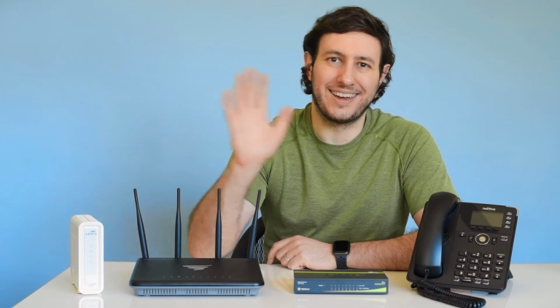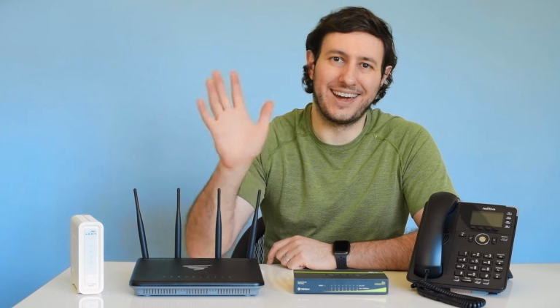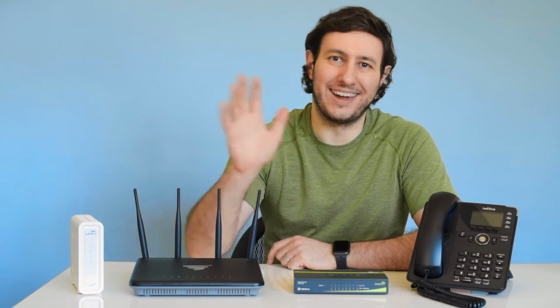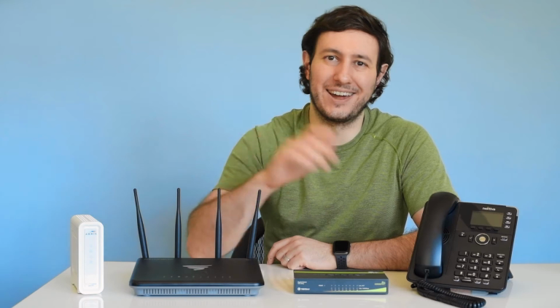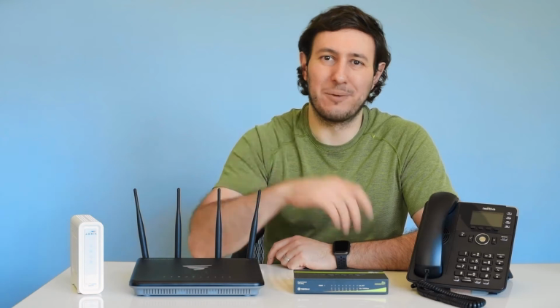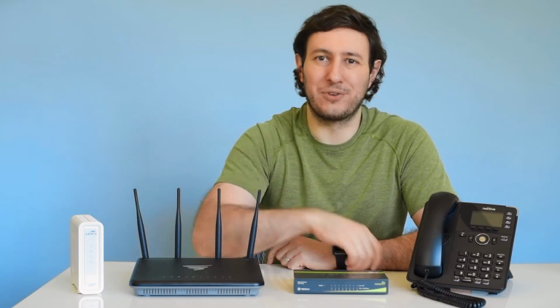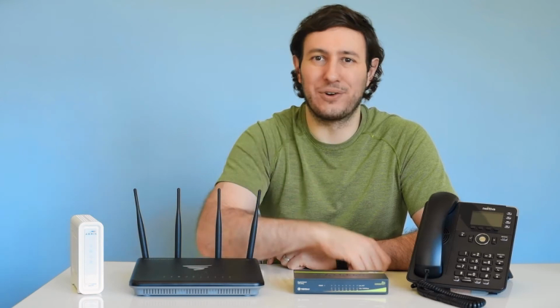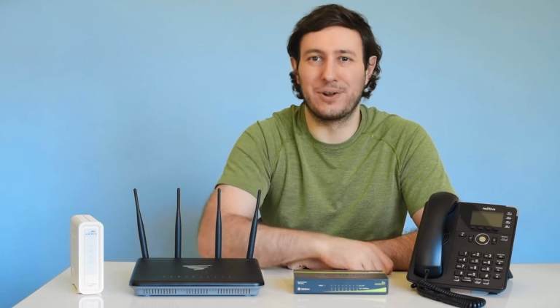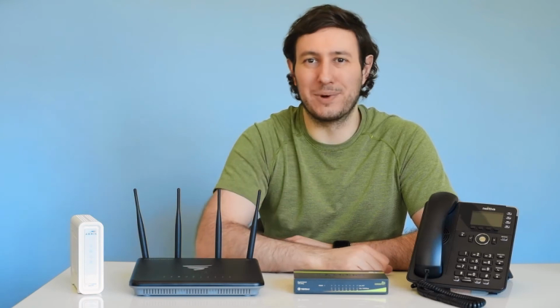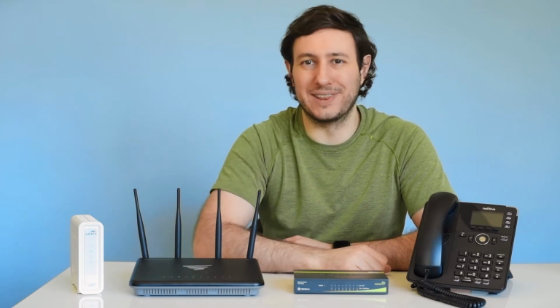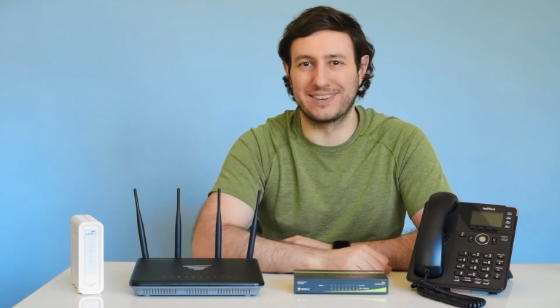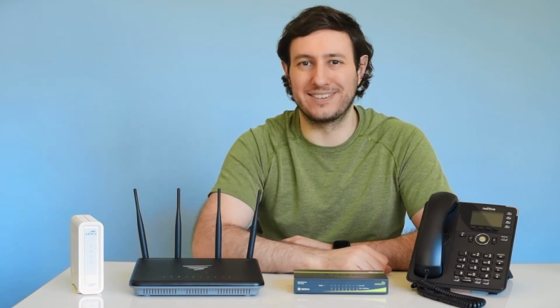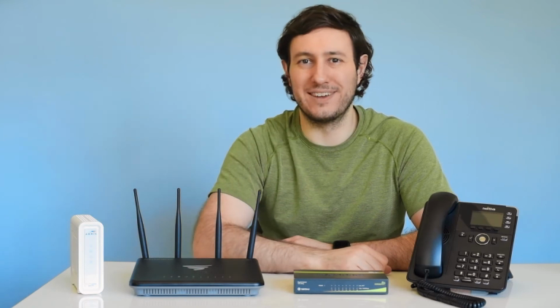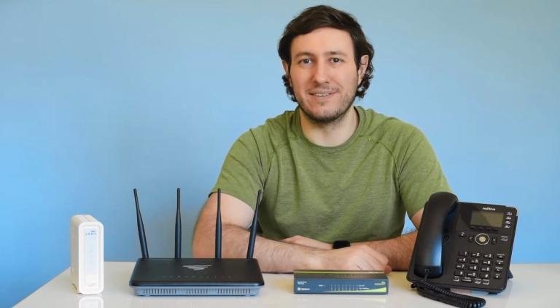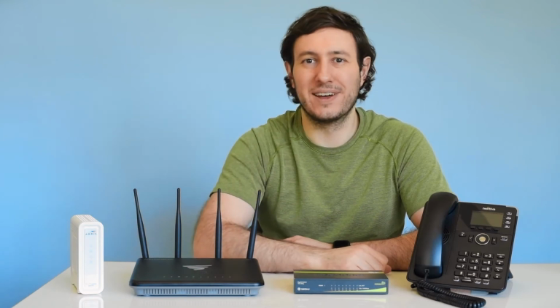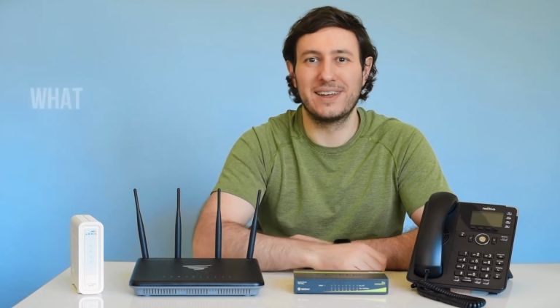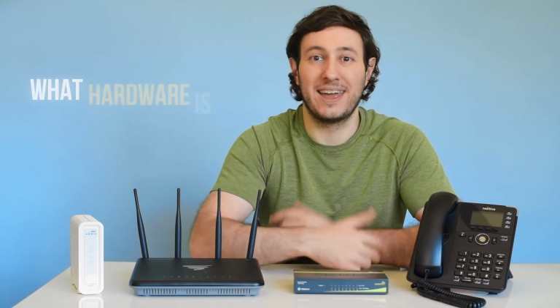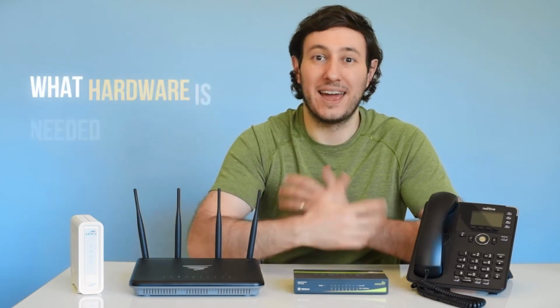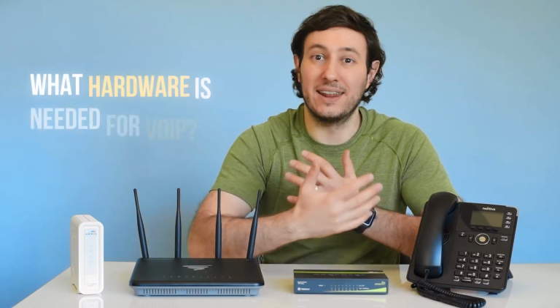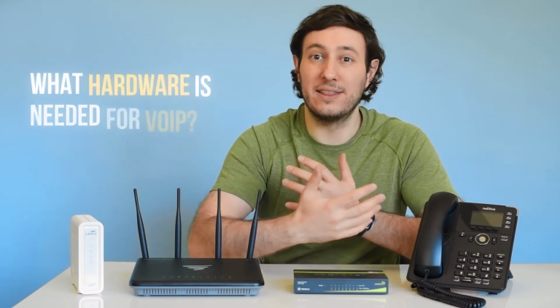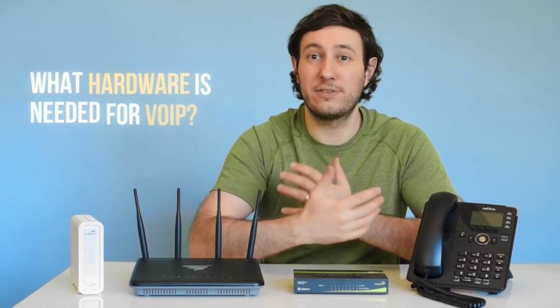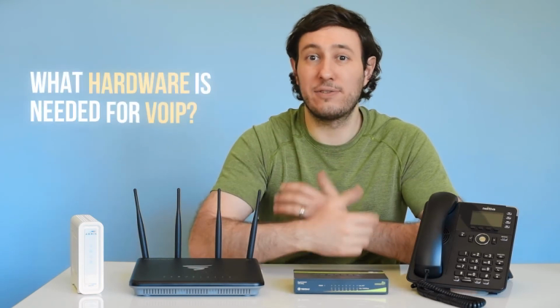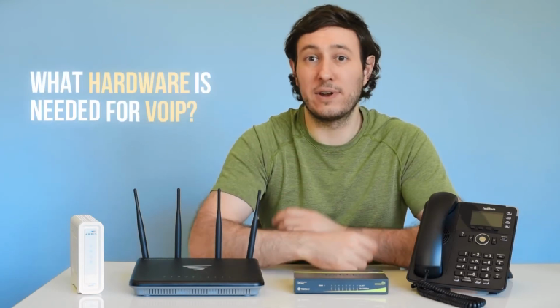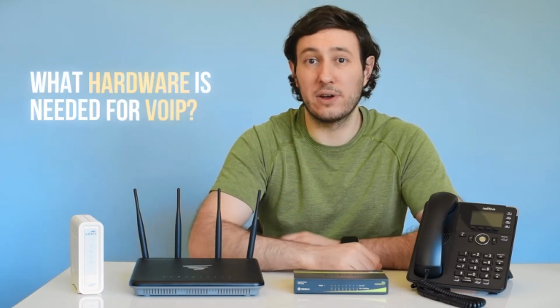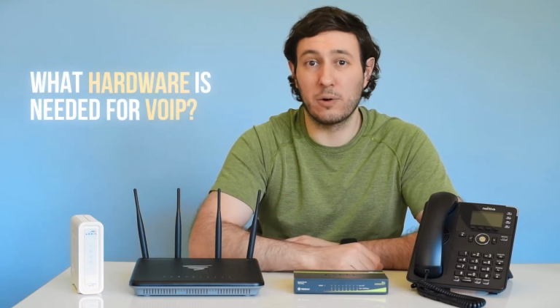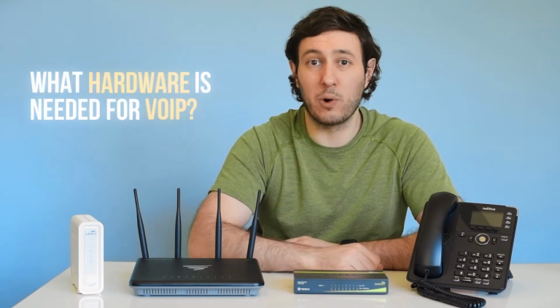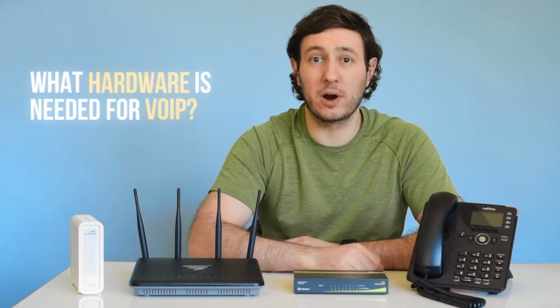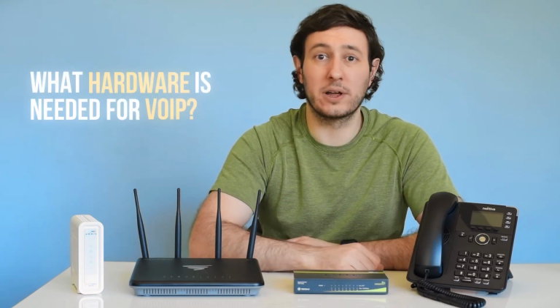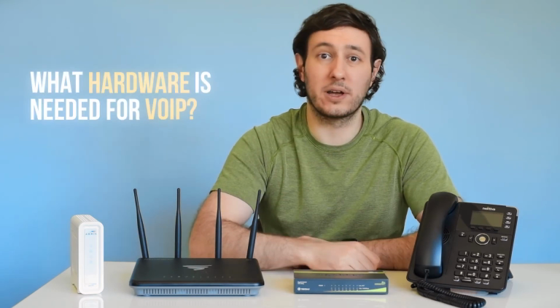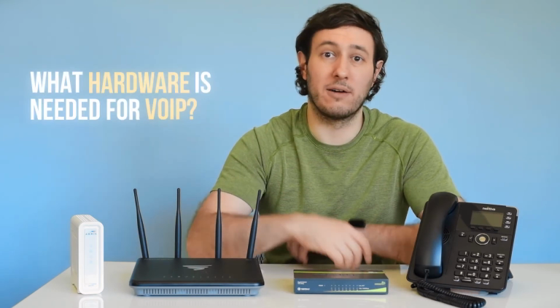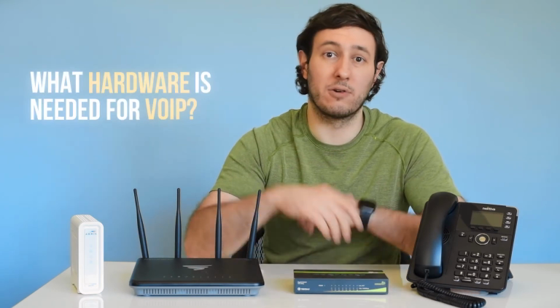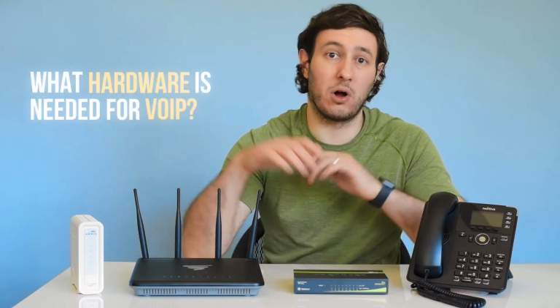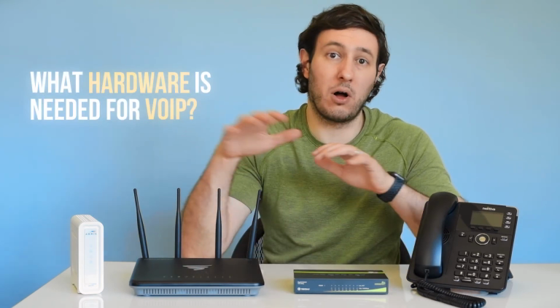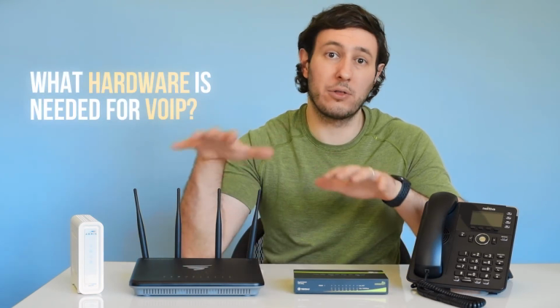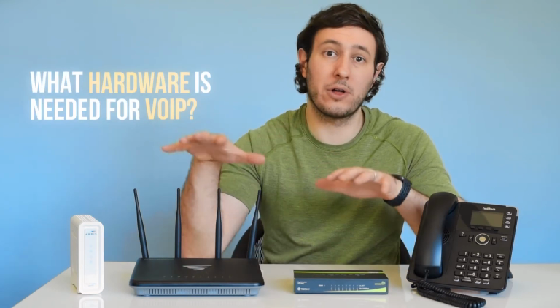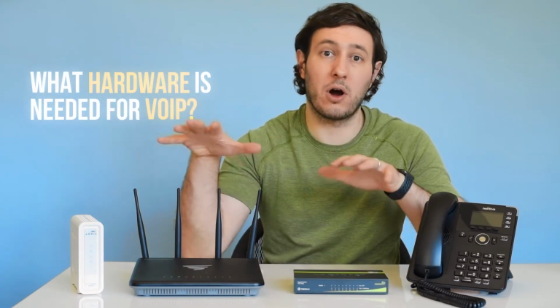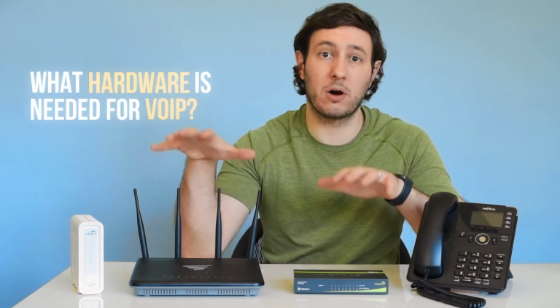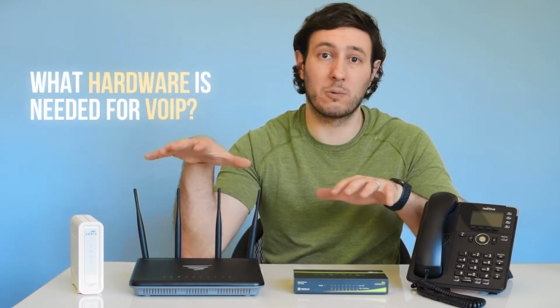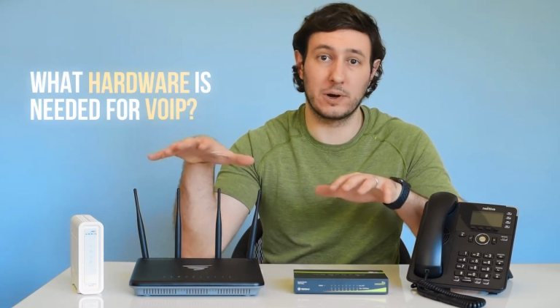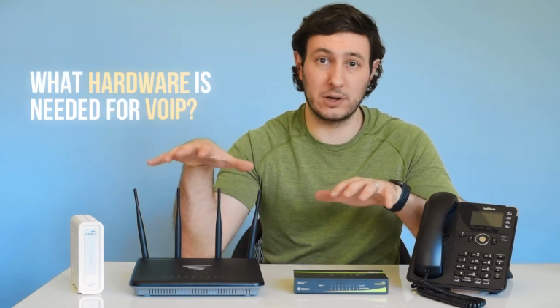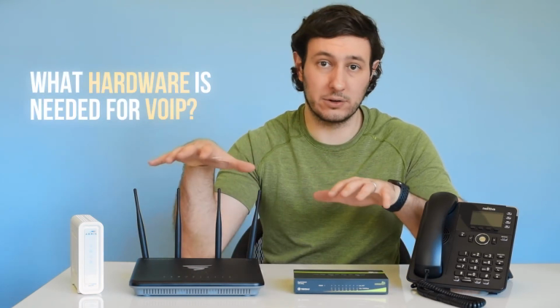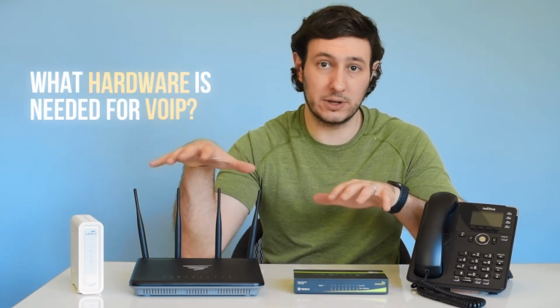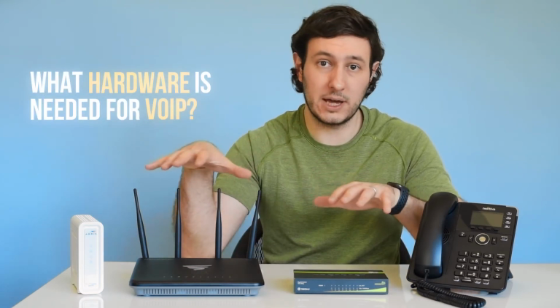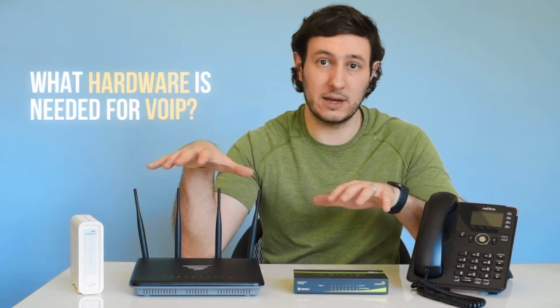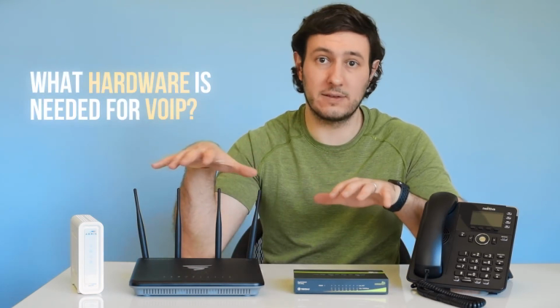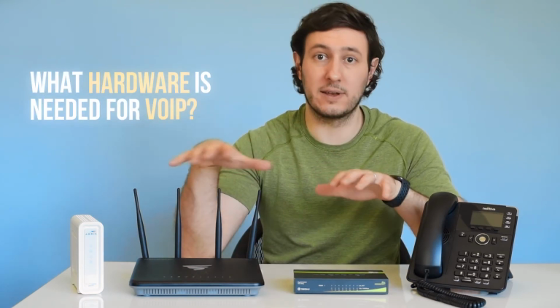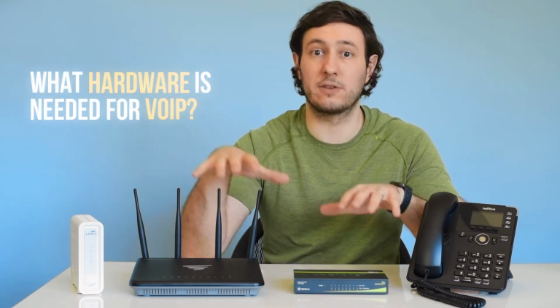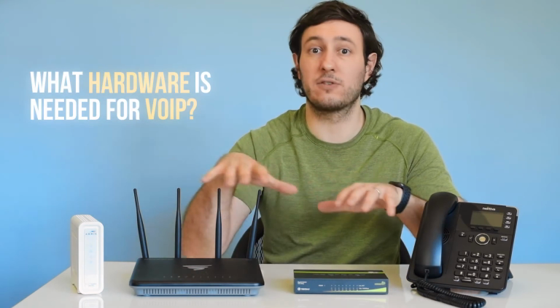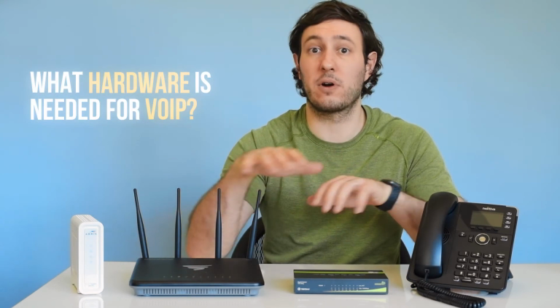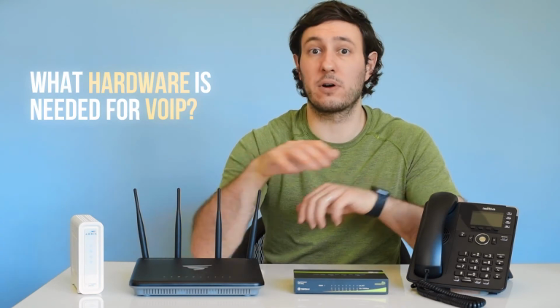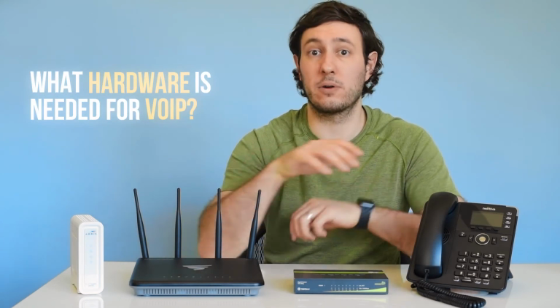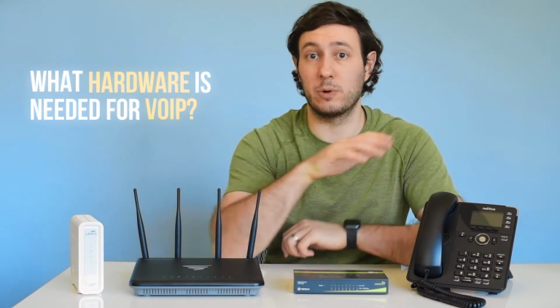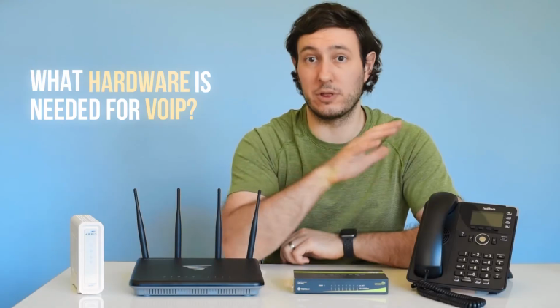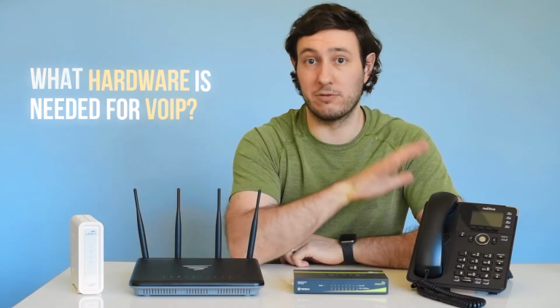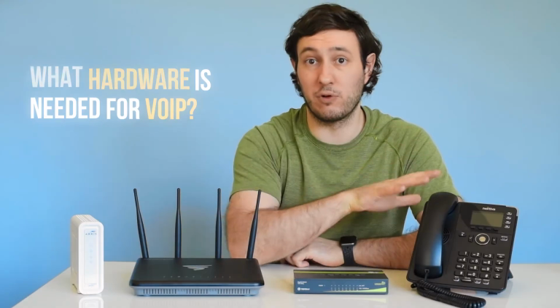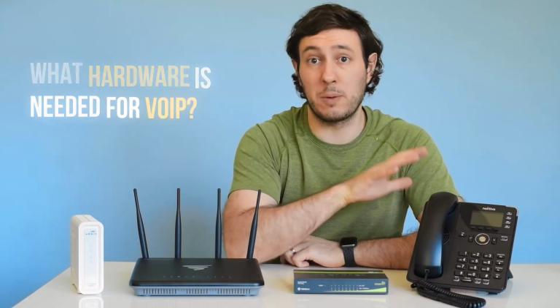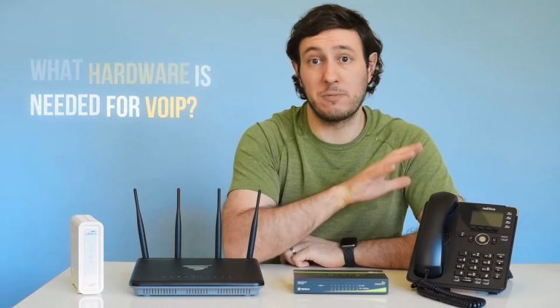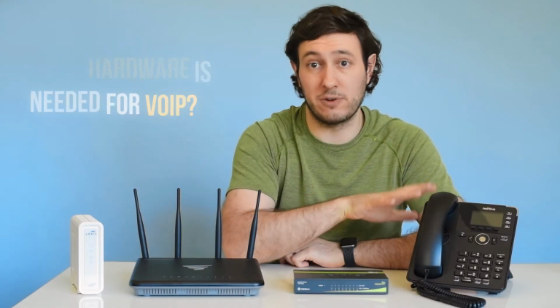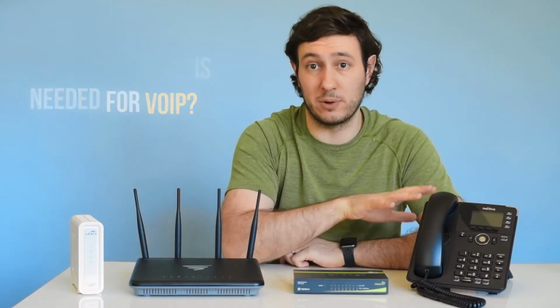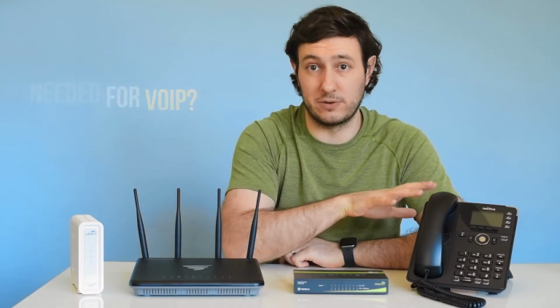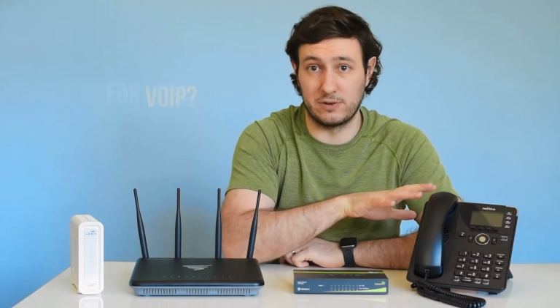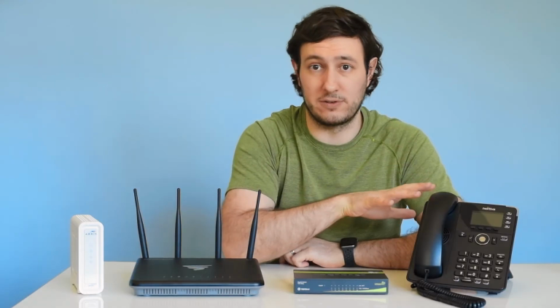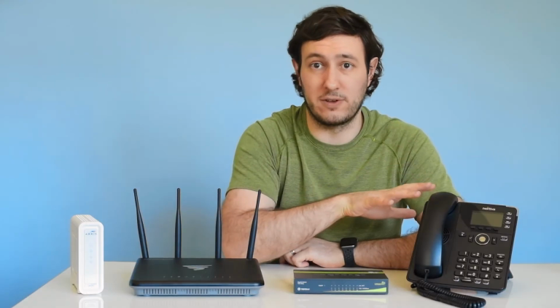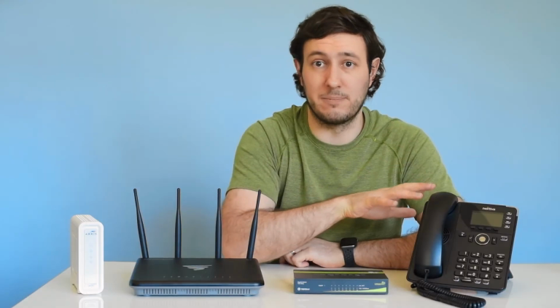Hey, I'm Tony with Nextiva, and in this video we're going to cover all the hardware you'll need to get started with a VoIP phone system.